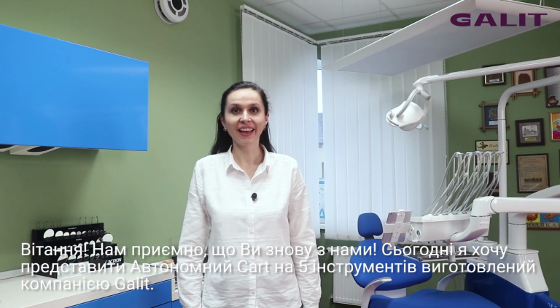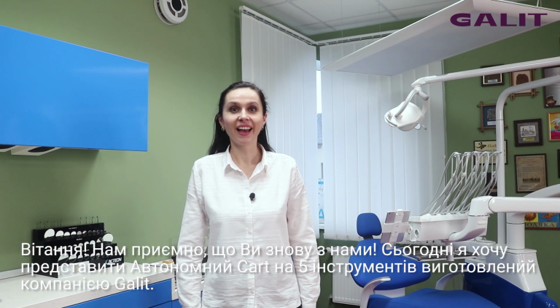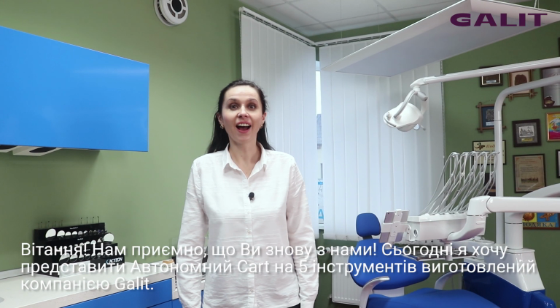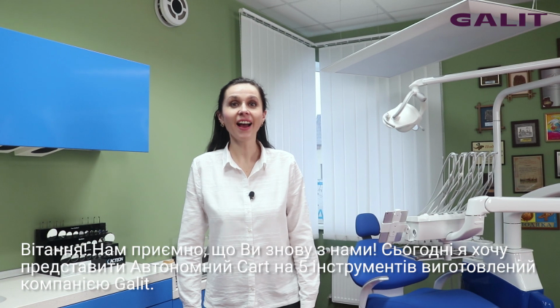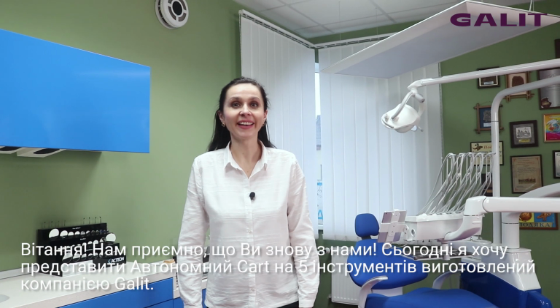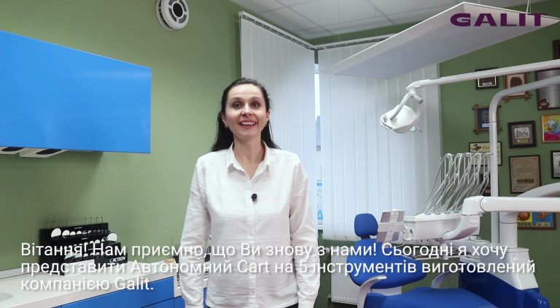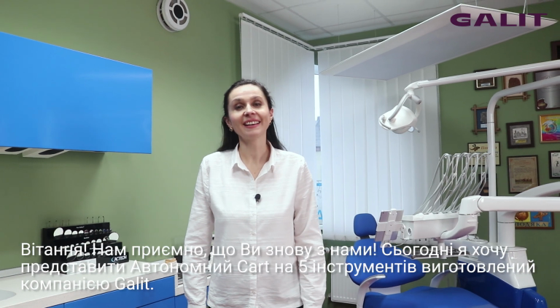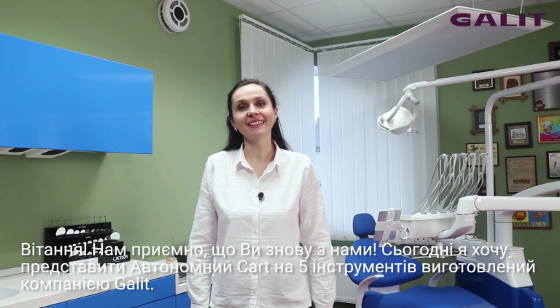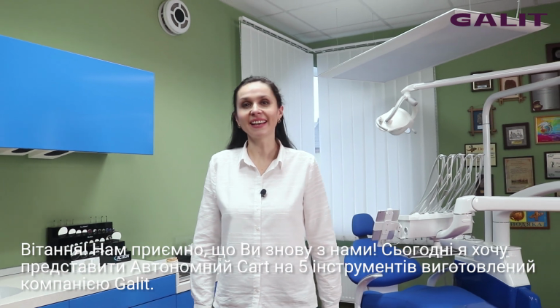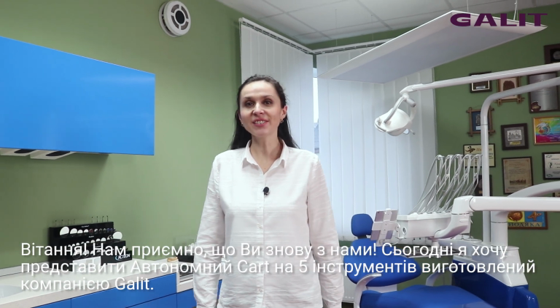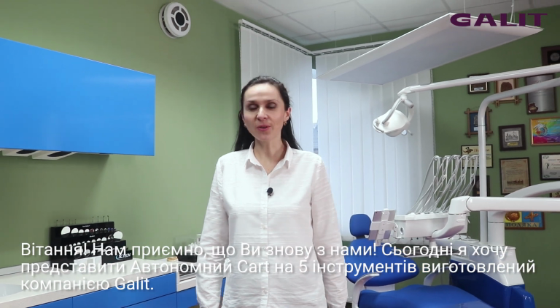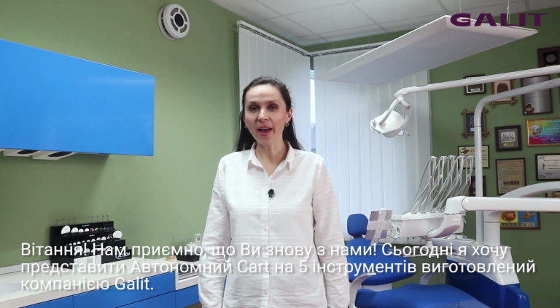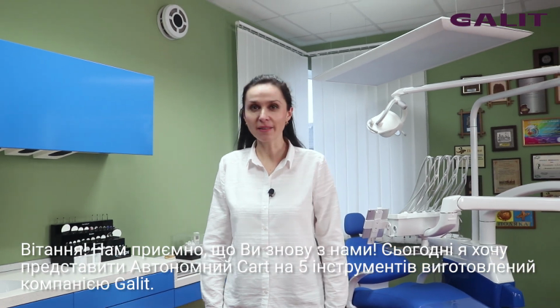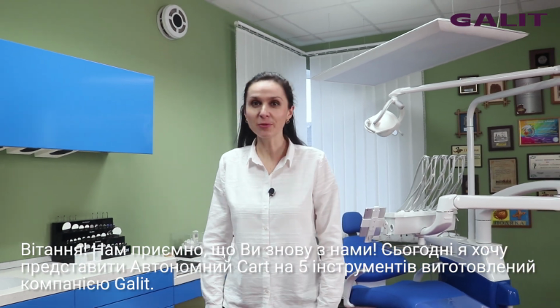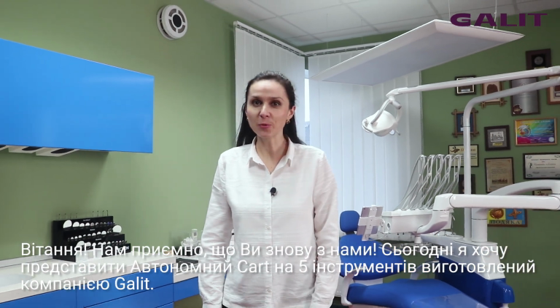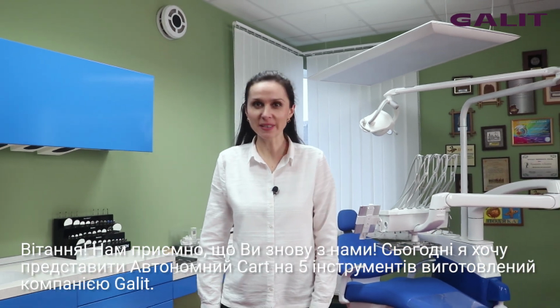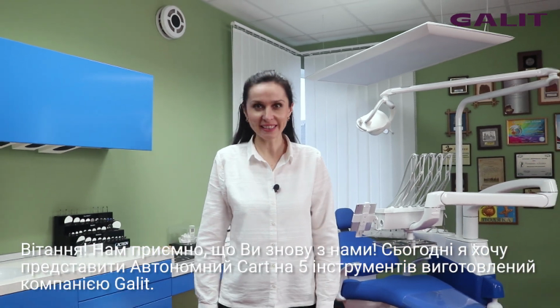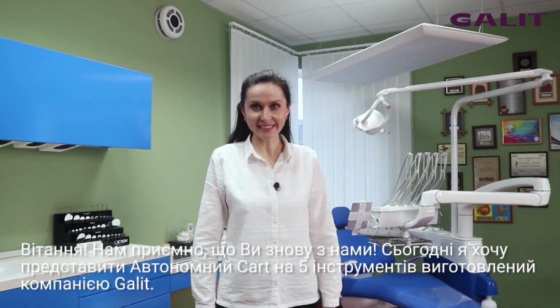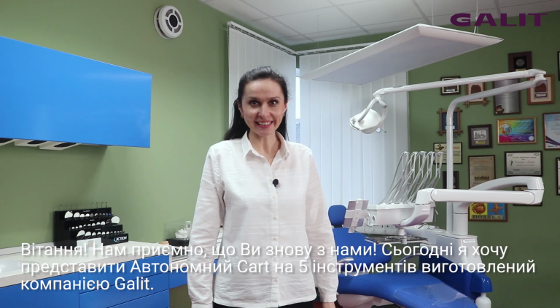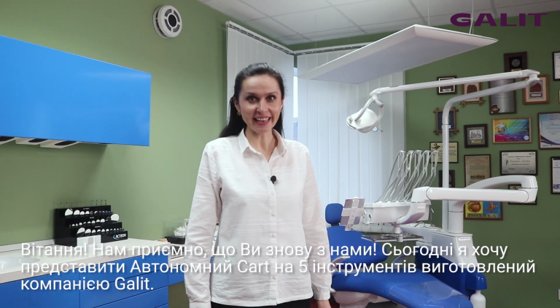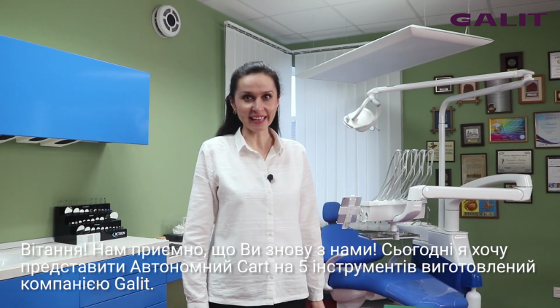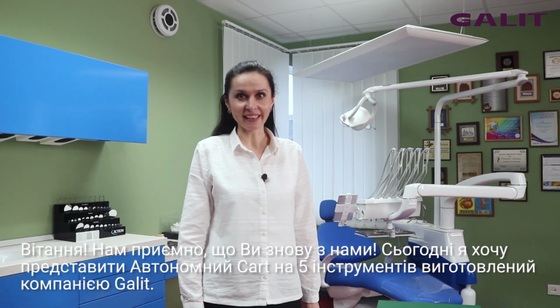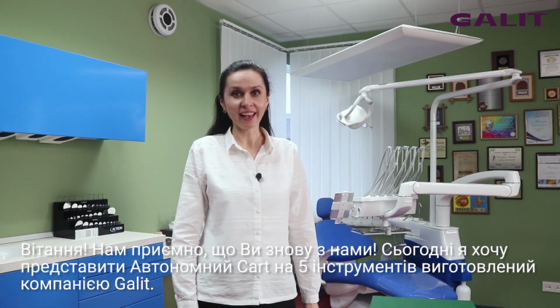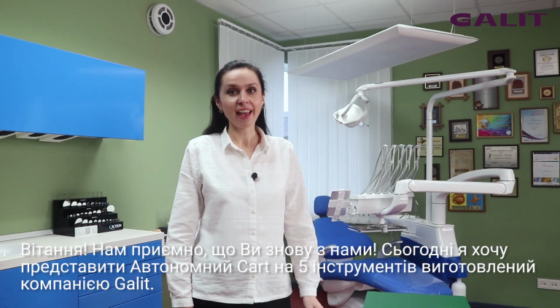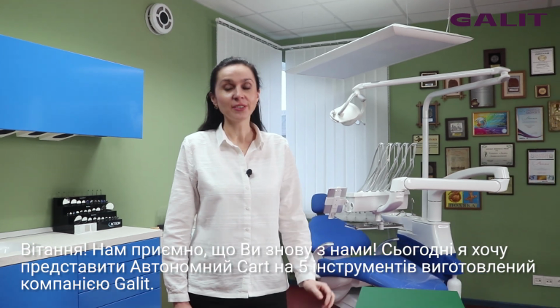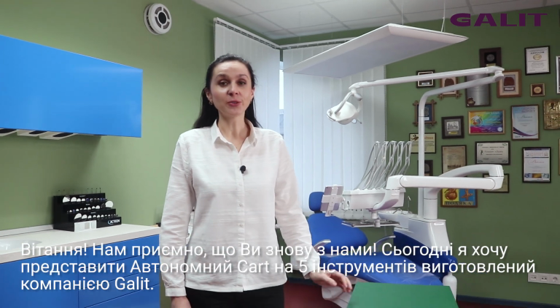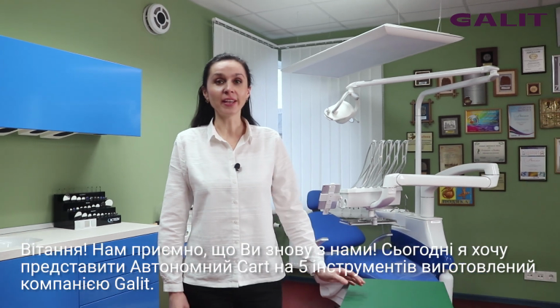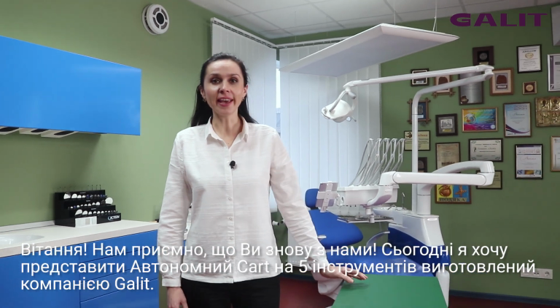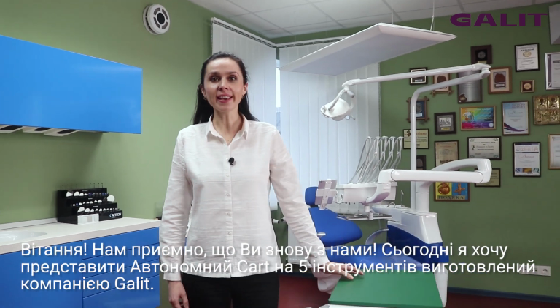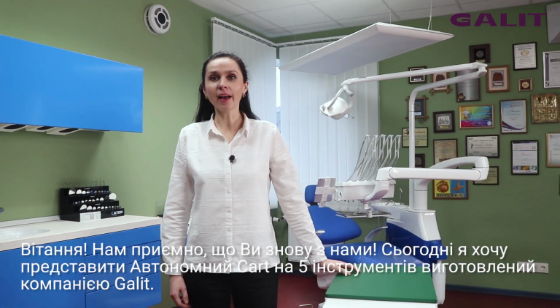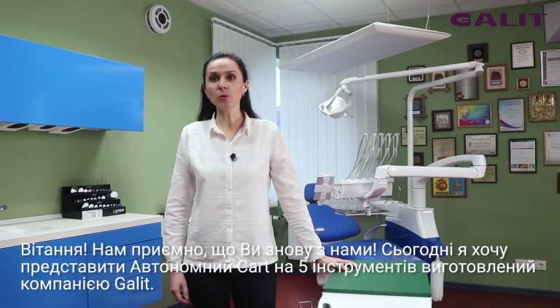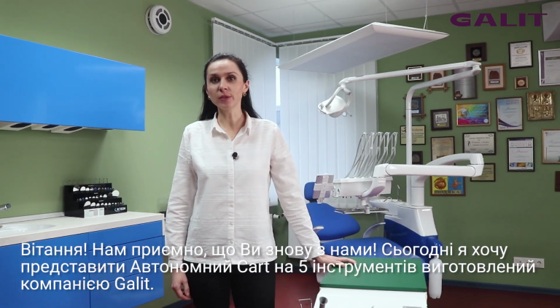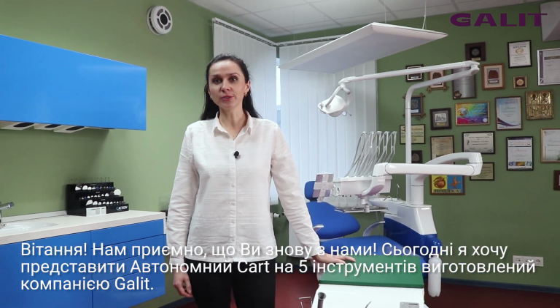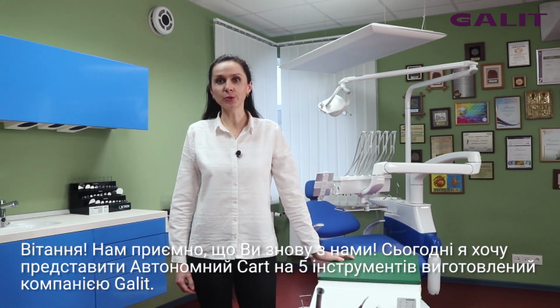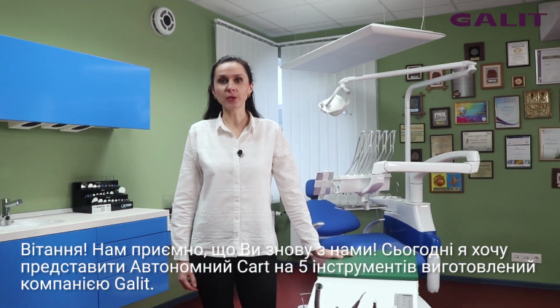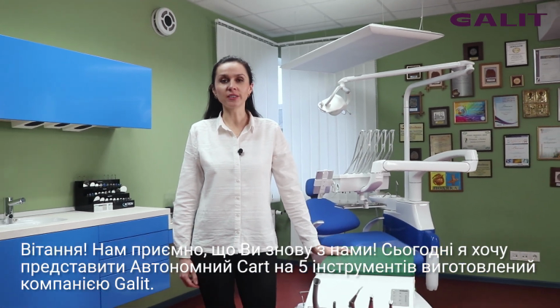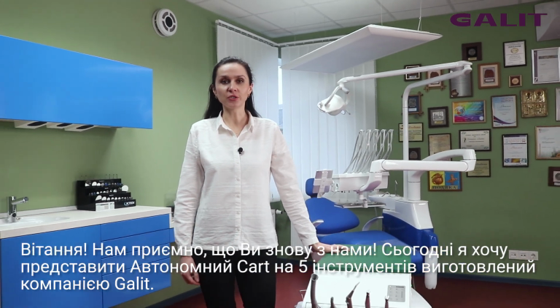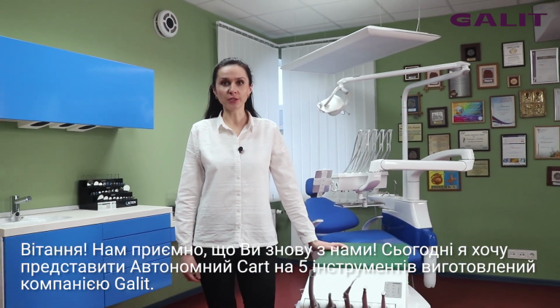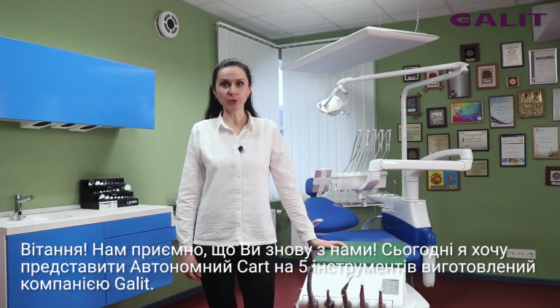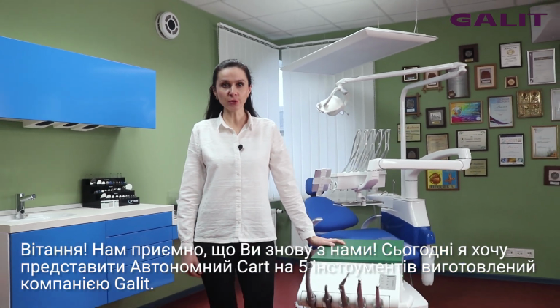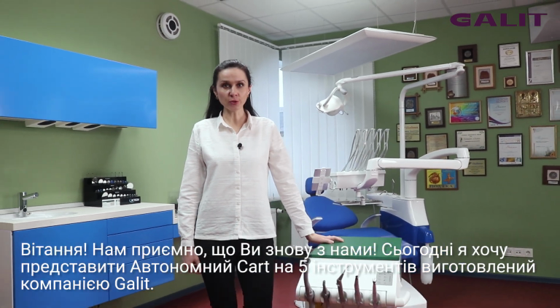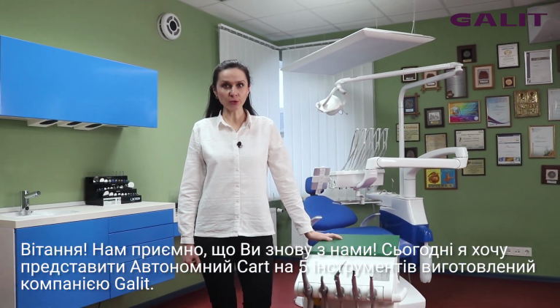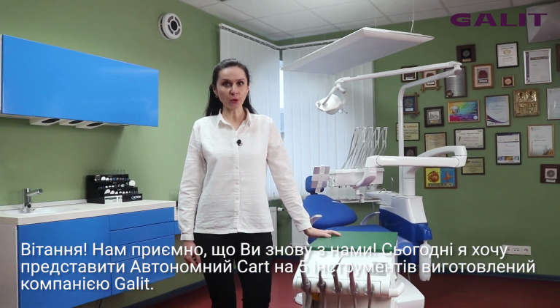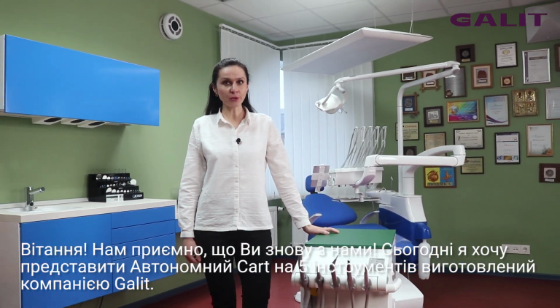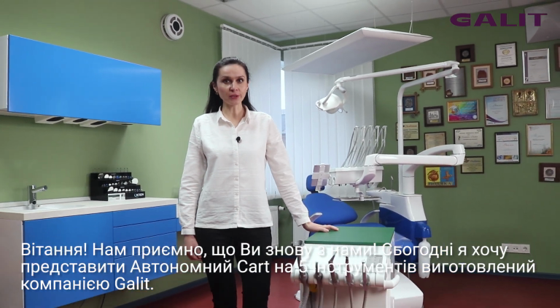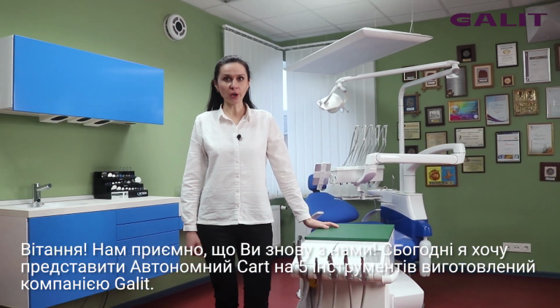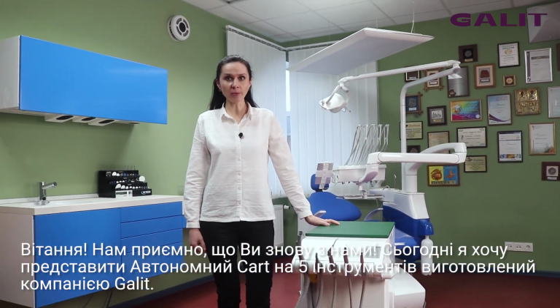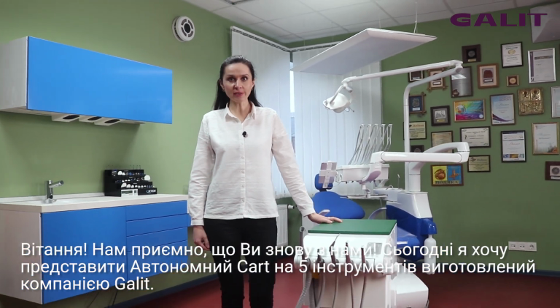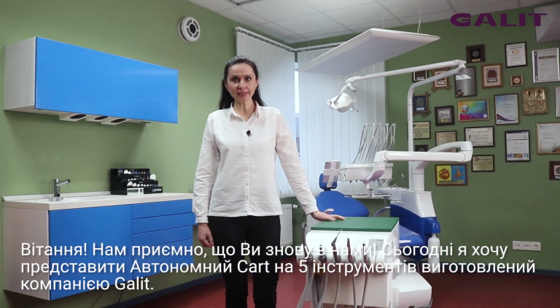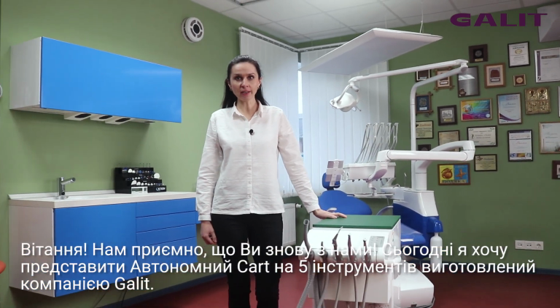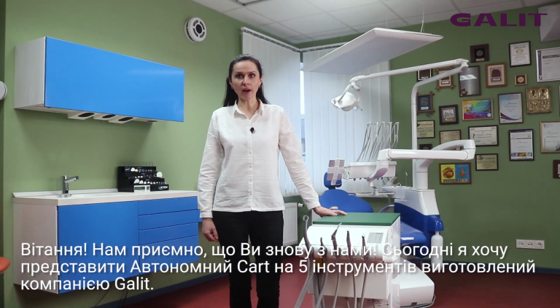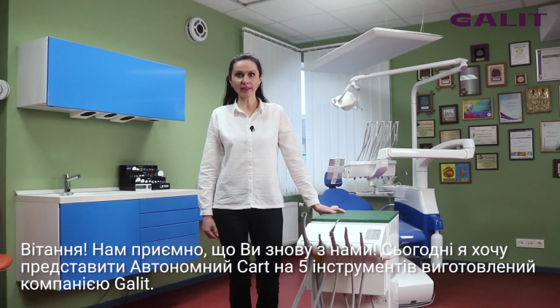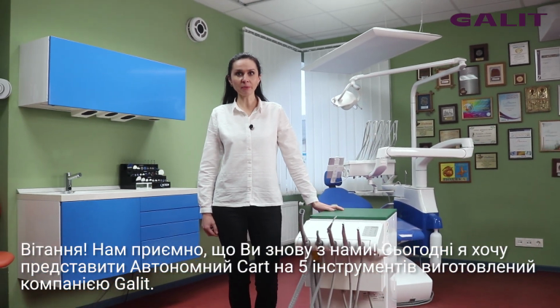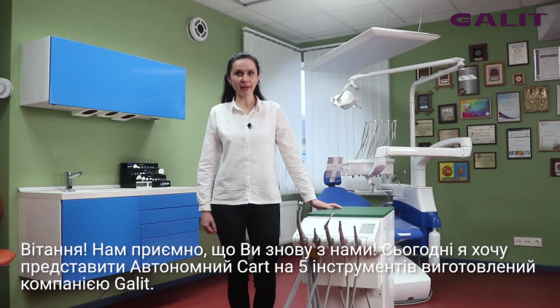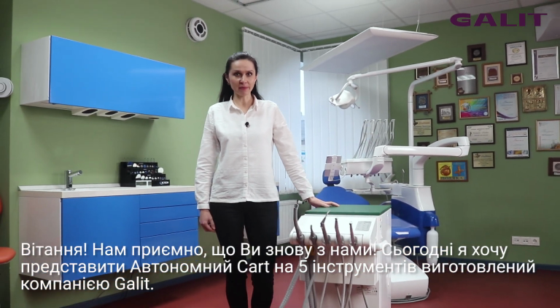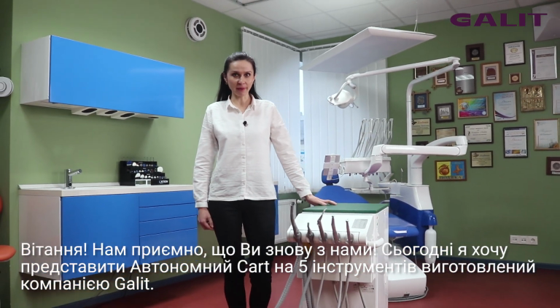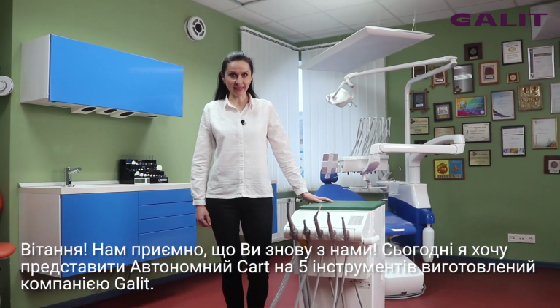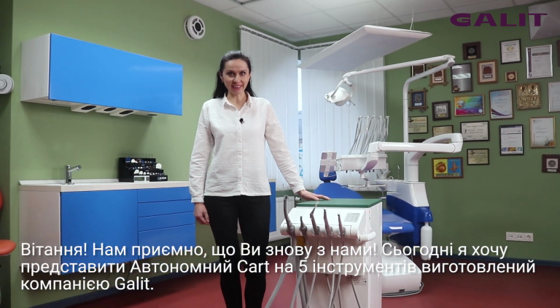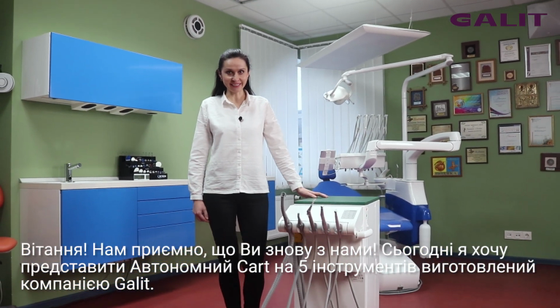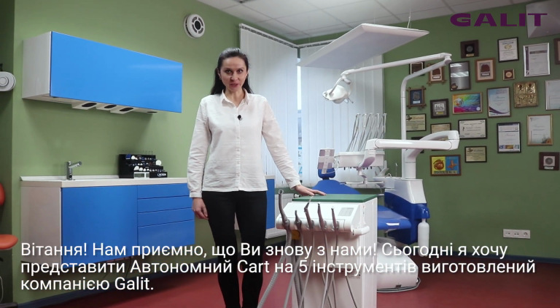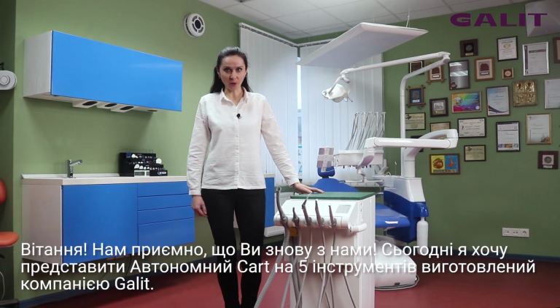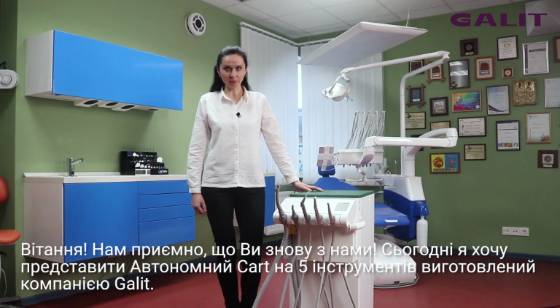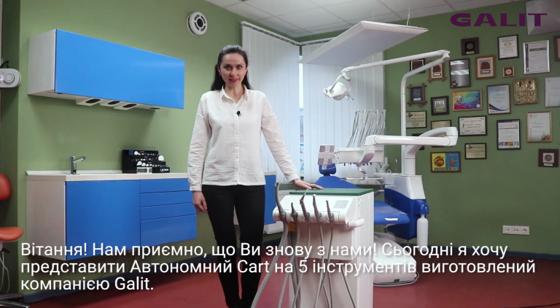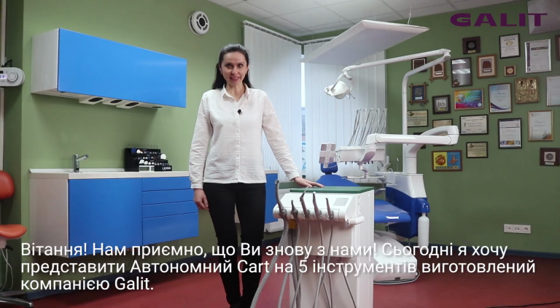Hi, nice to have you with us again. Today I want to introduce you to the autonomous card made by Galit company.